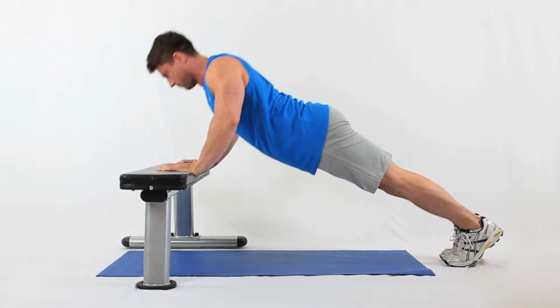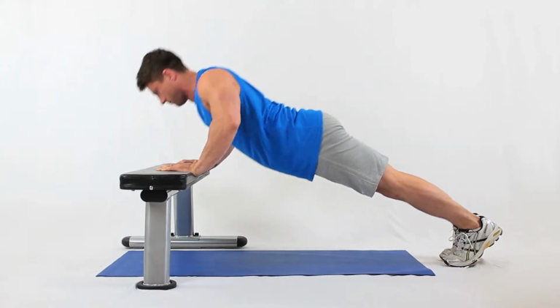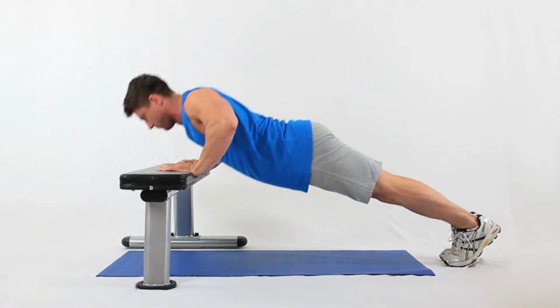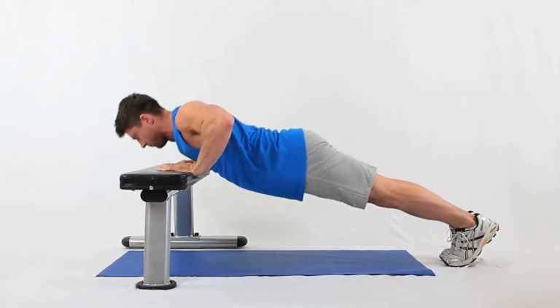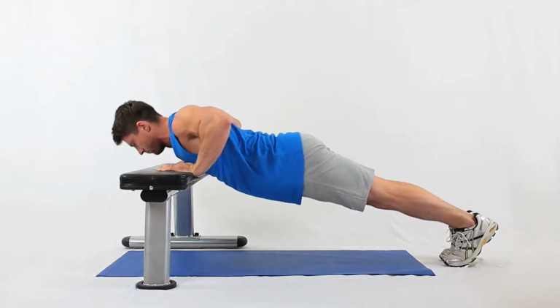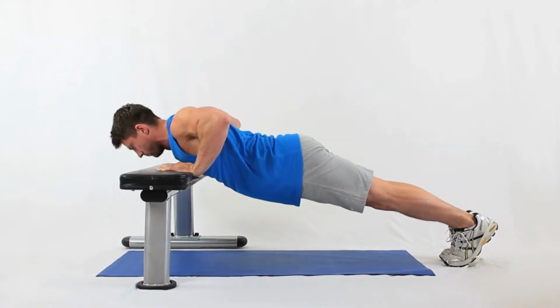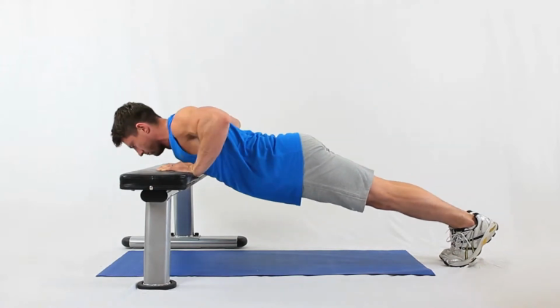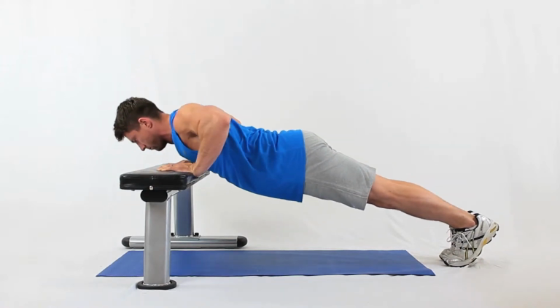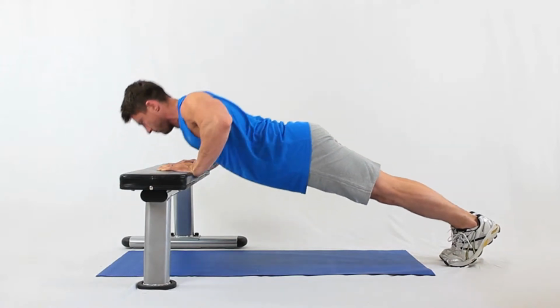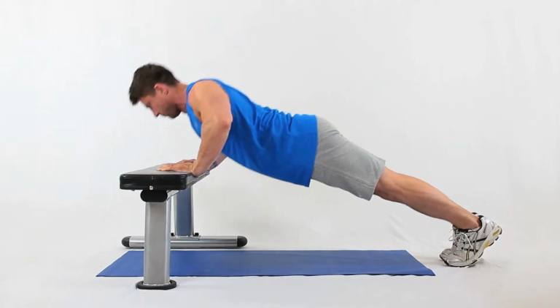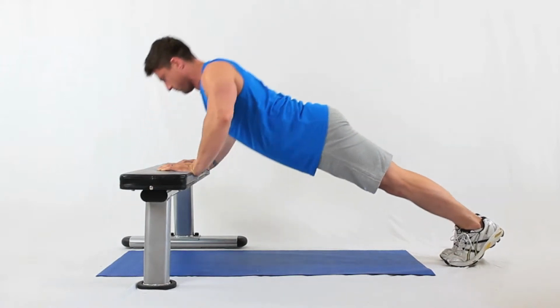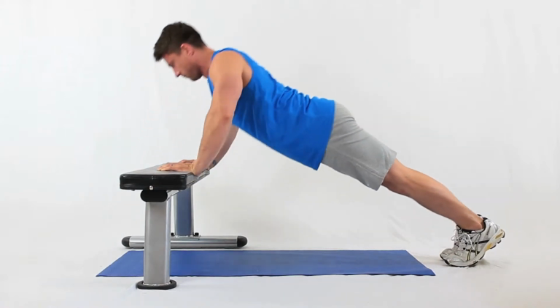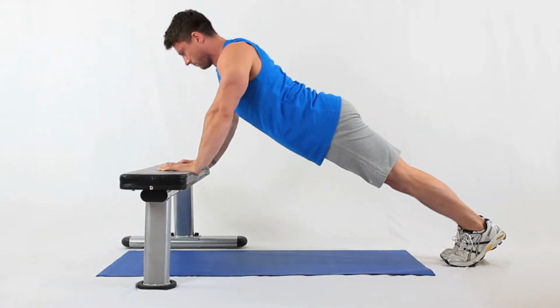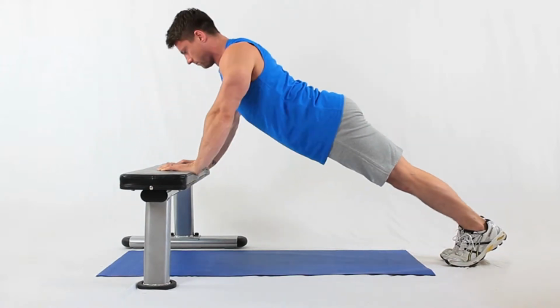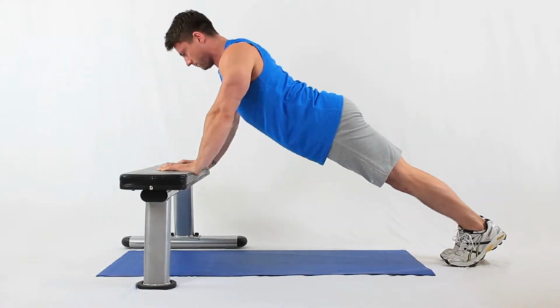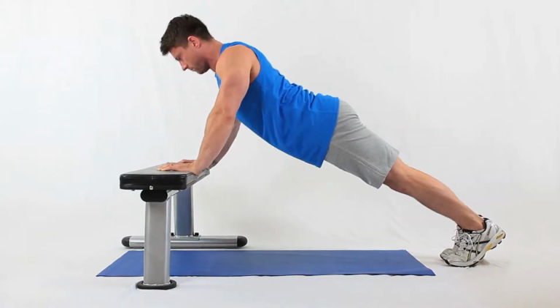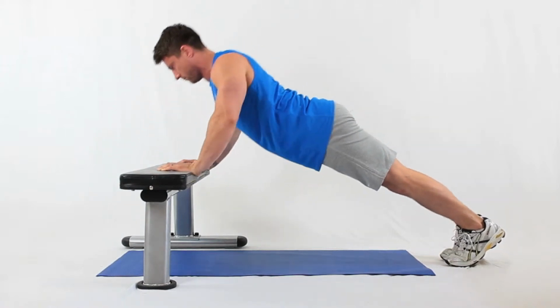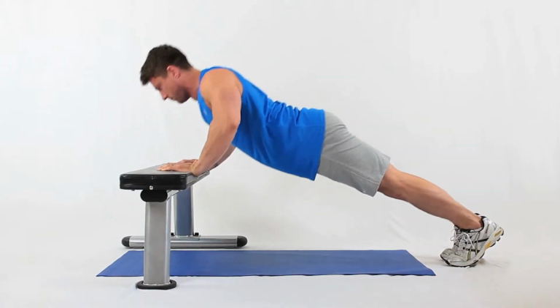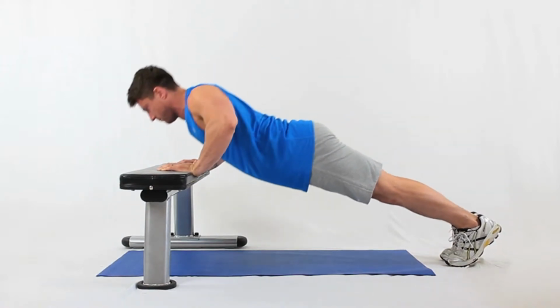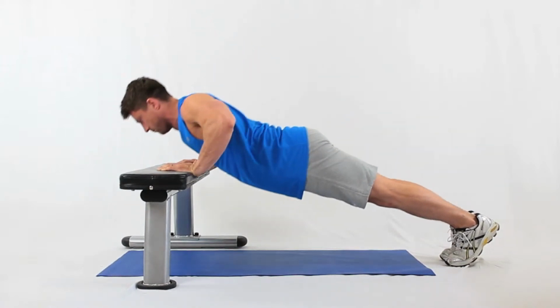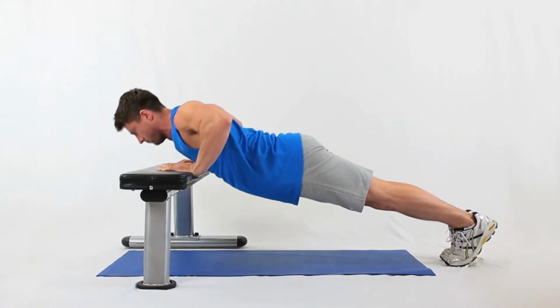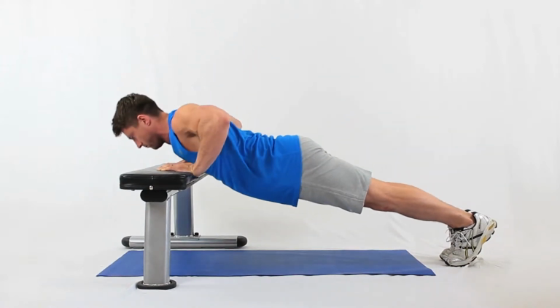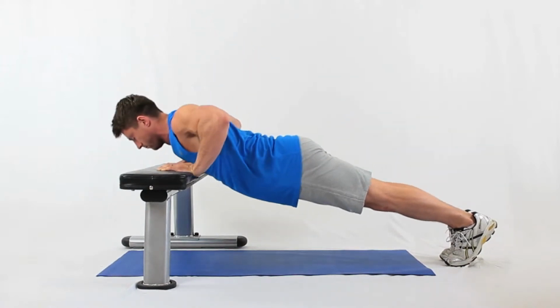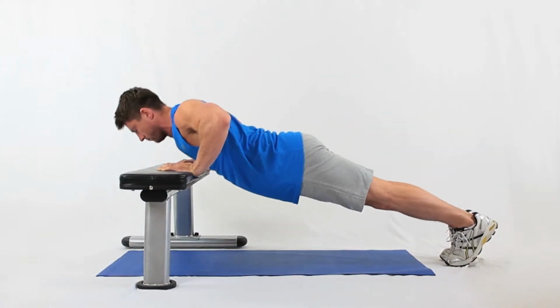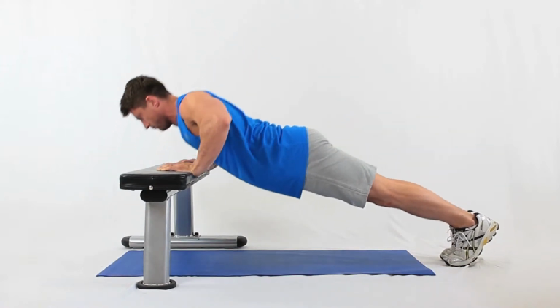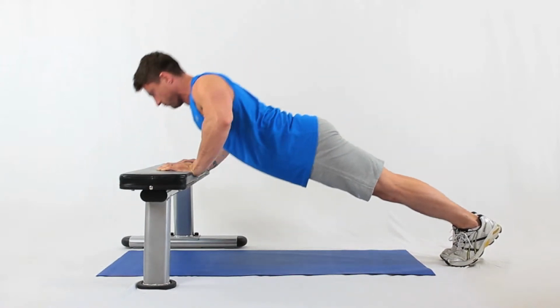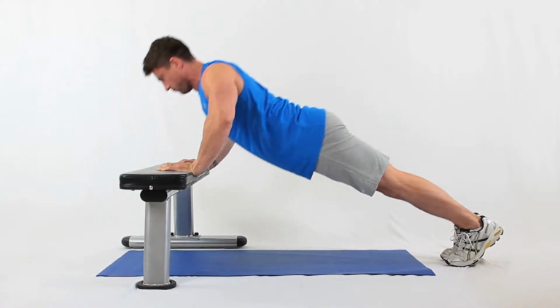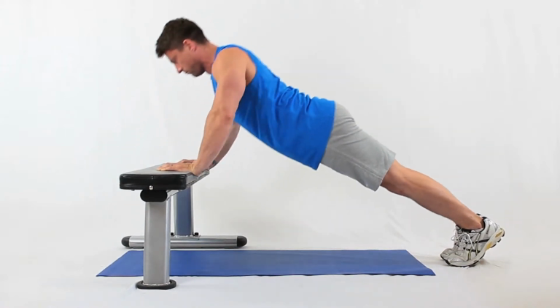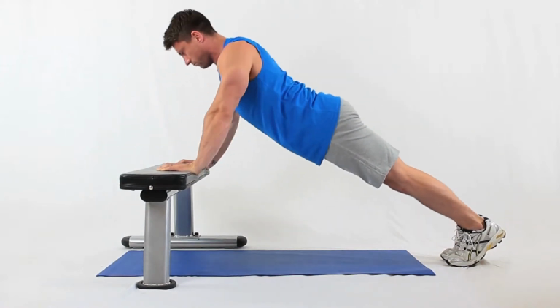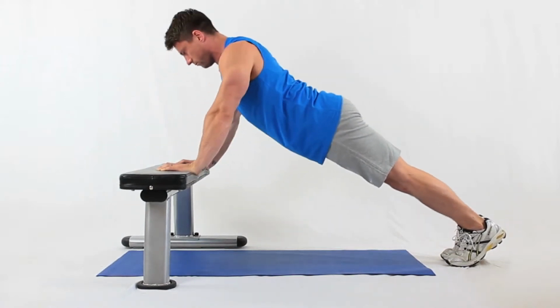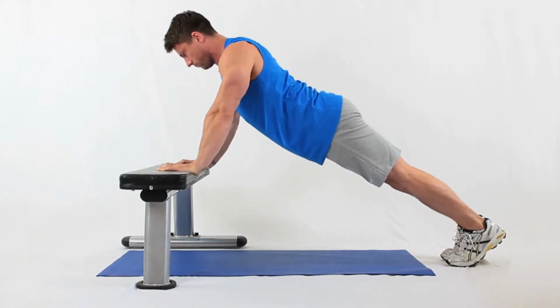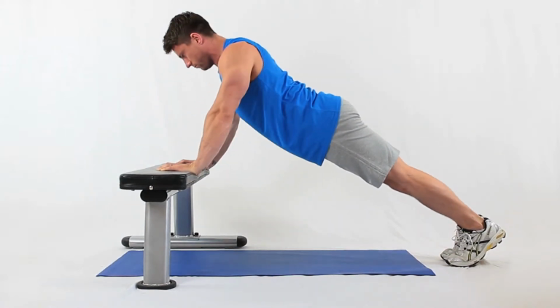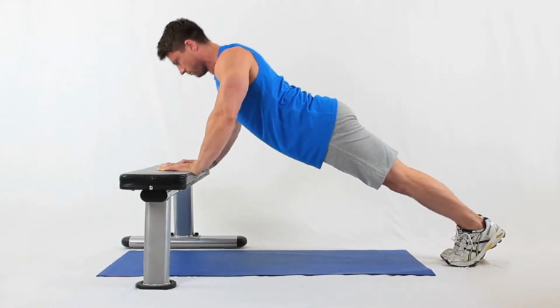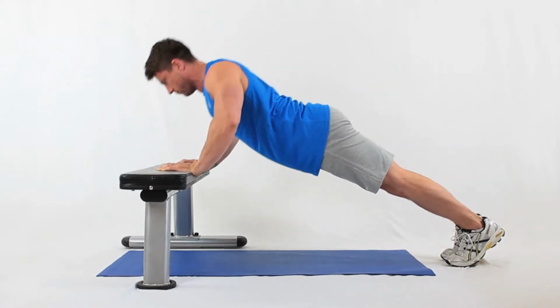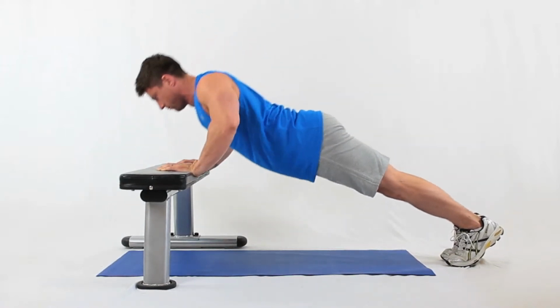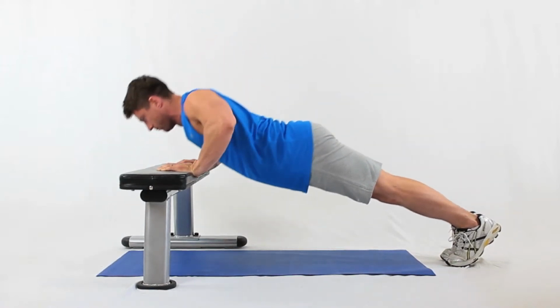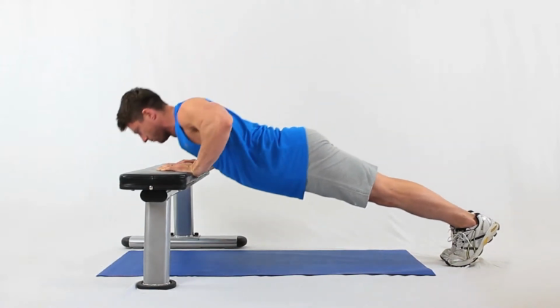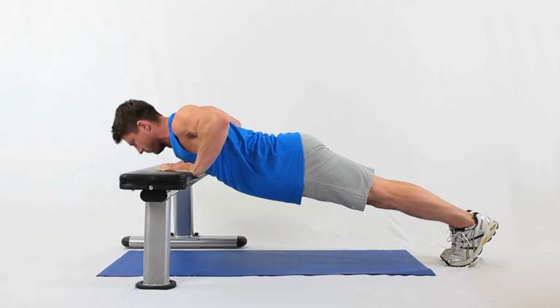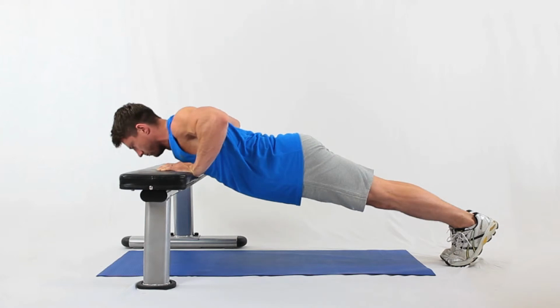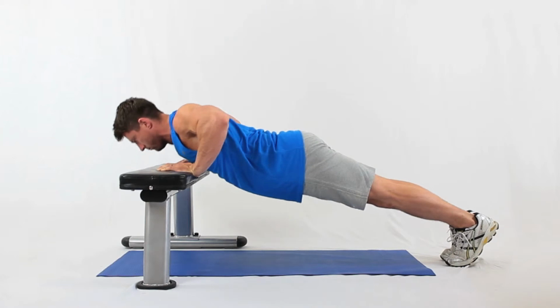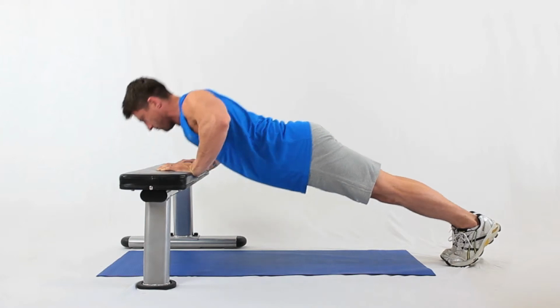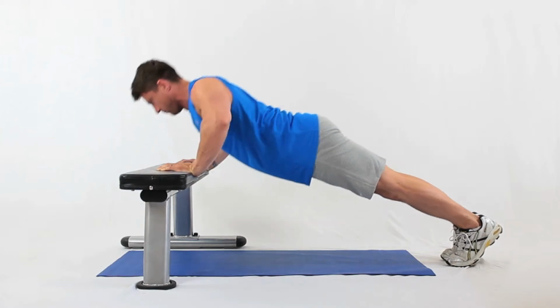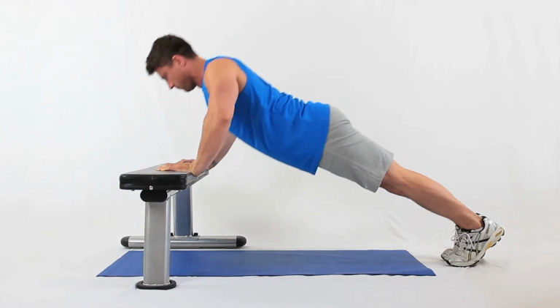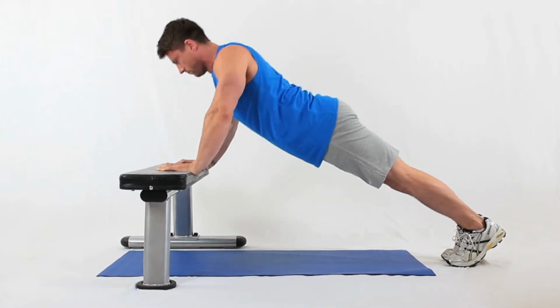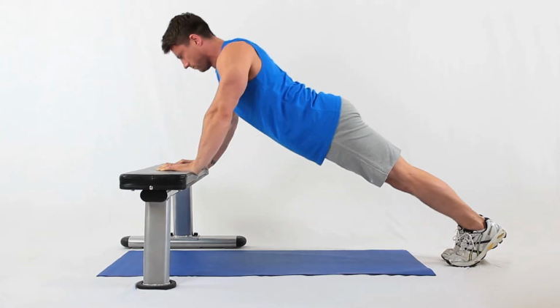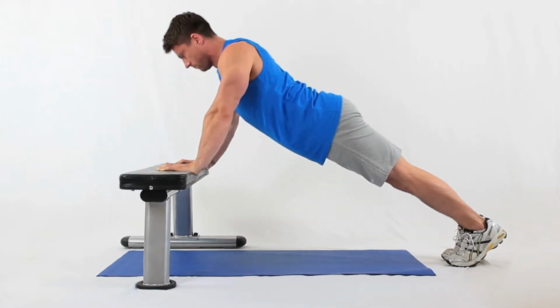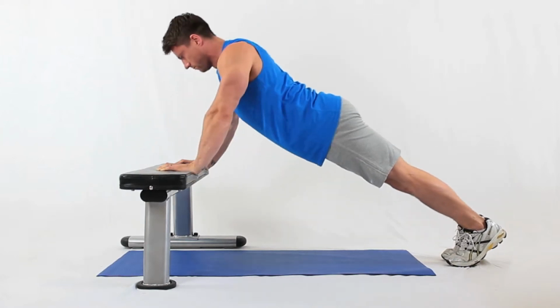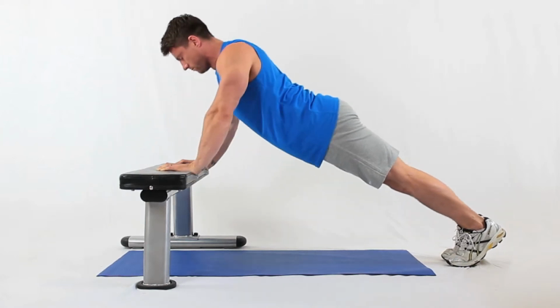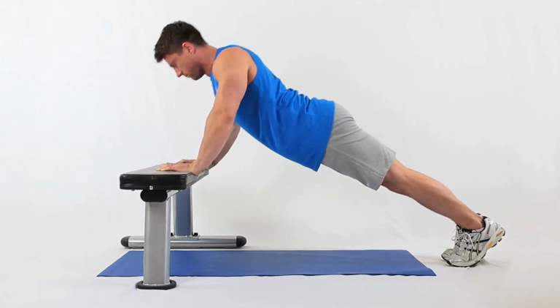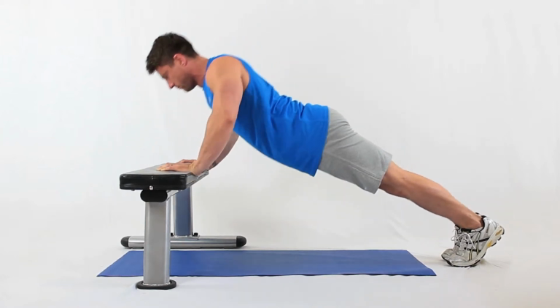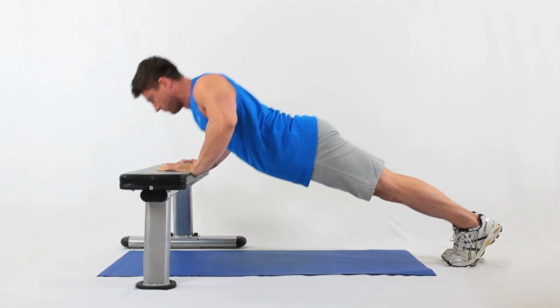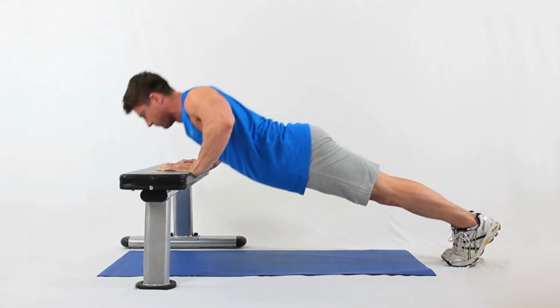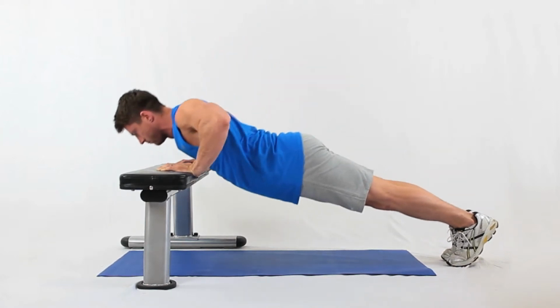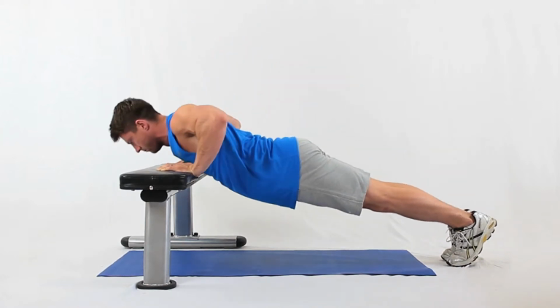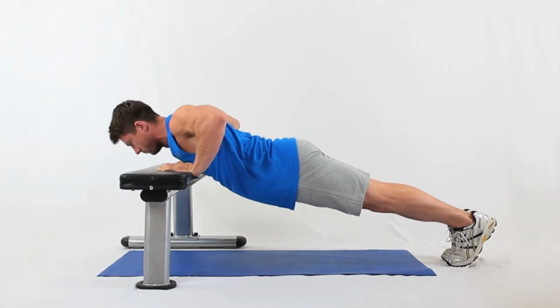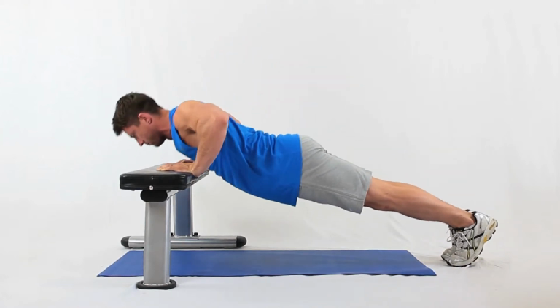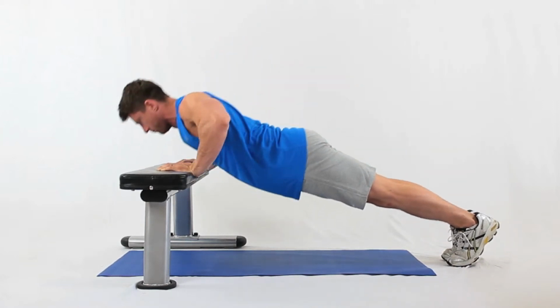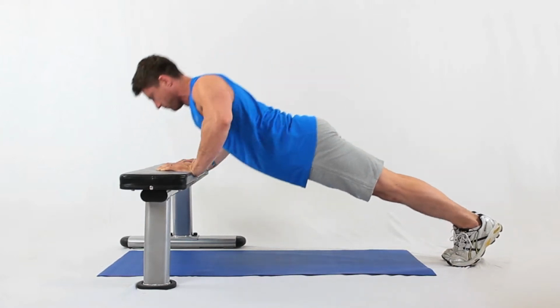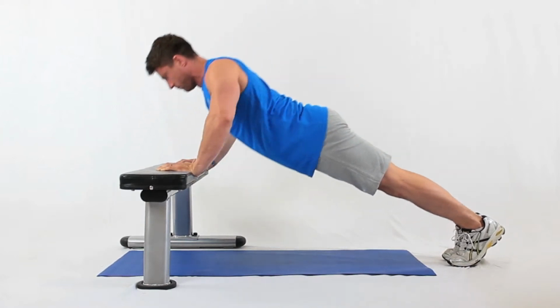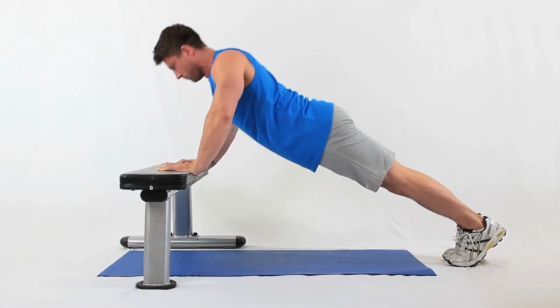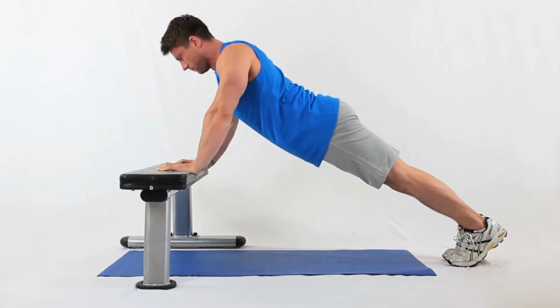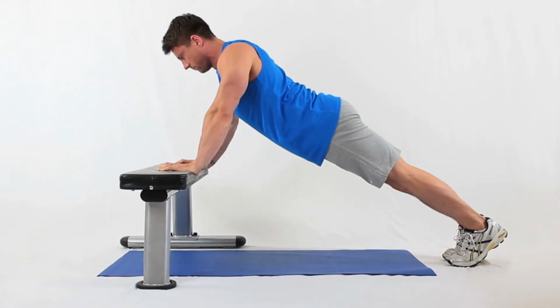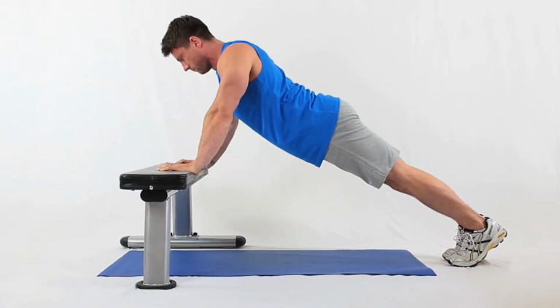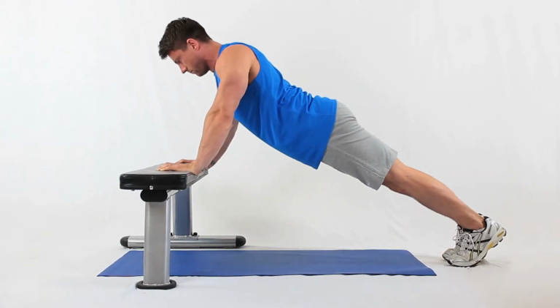Drop your chest inwards towards the bench by bending your elbows. Return to the start position.